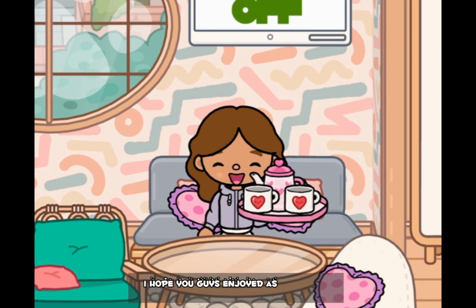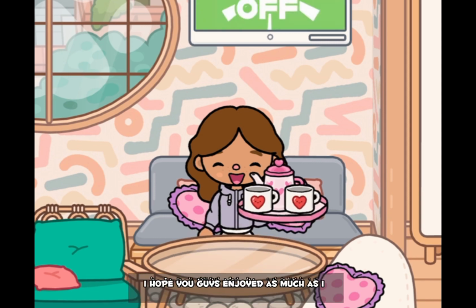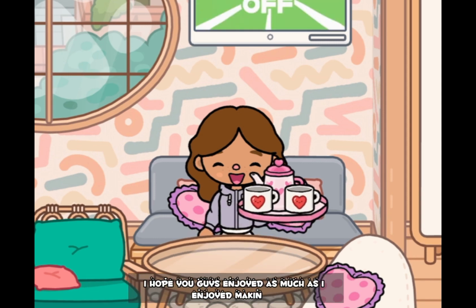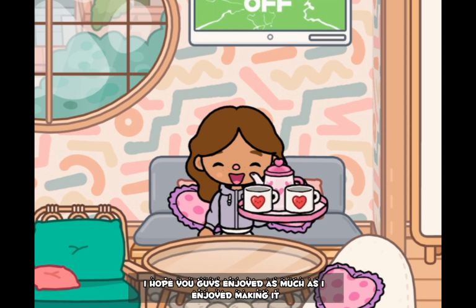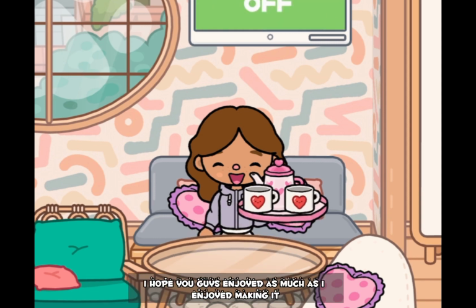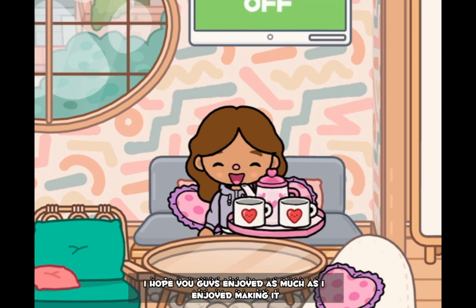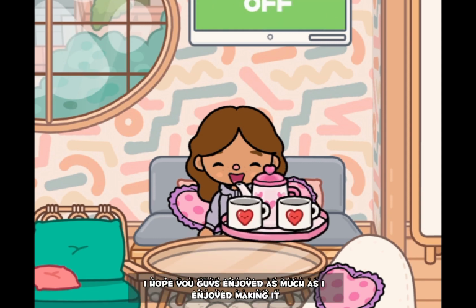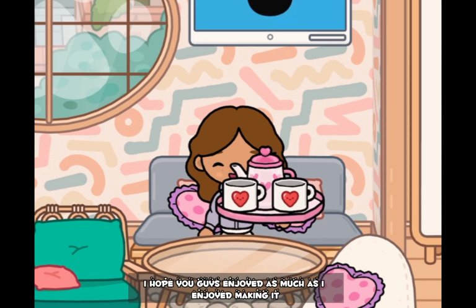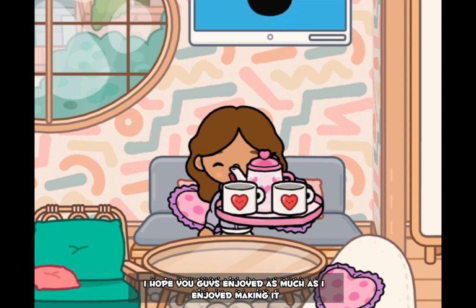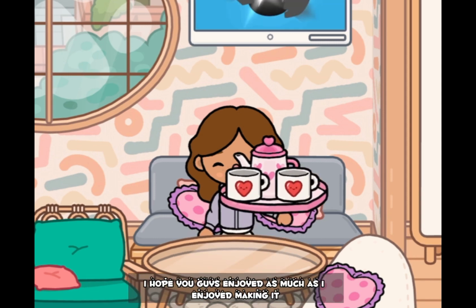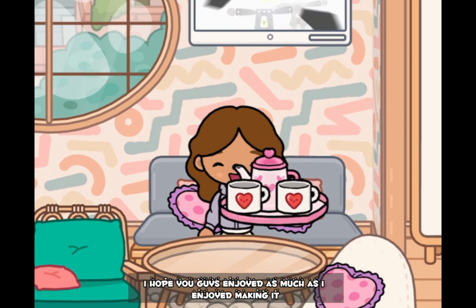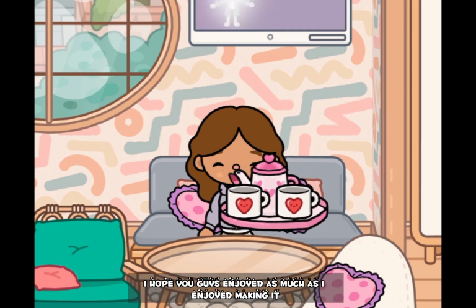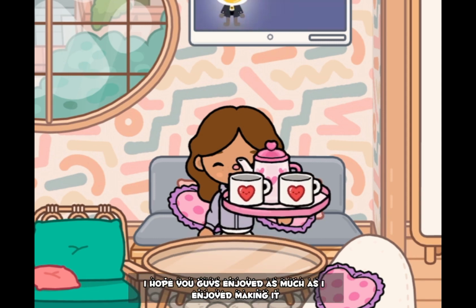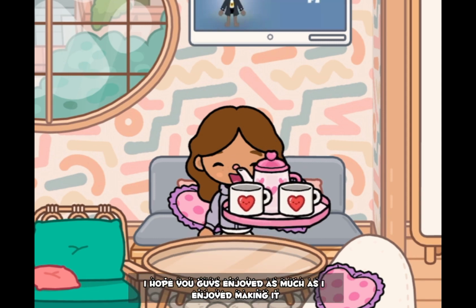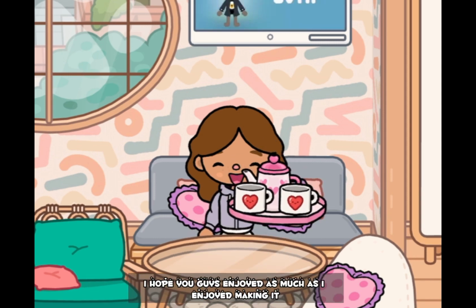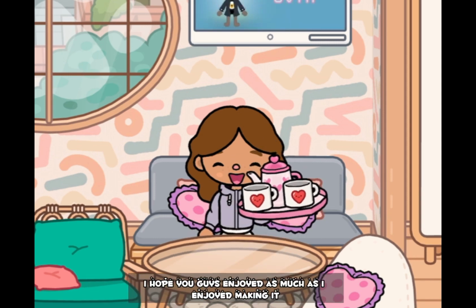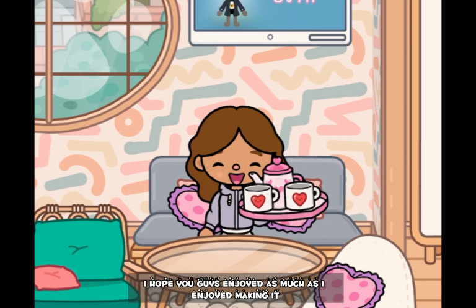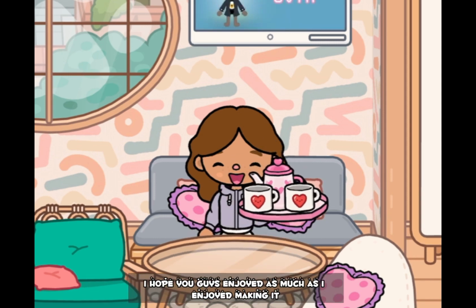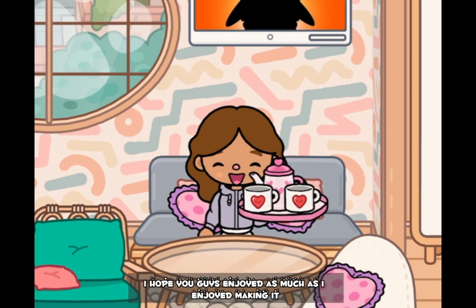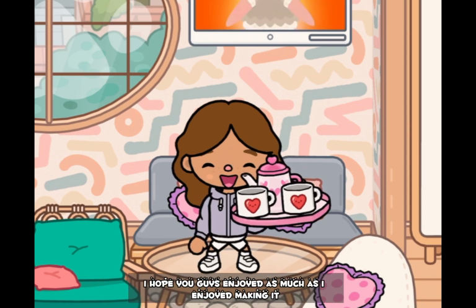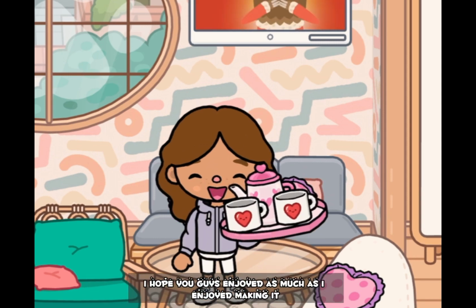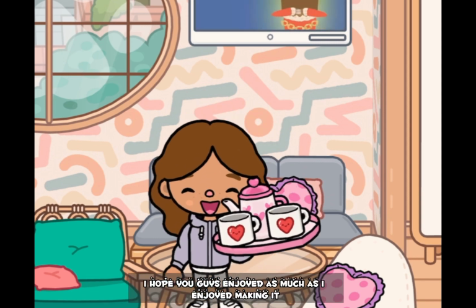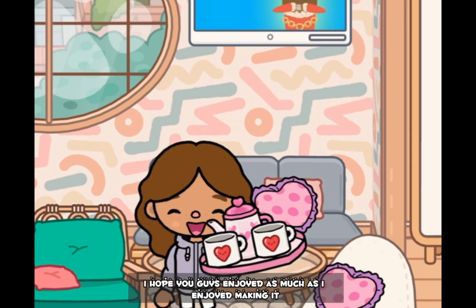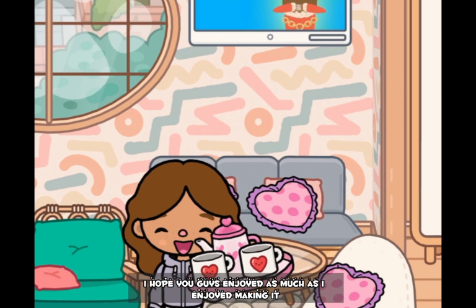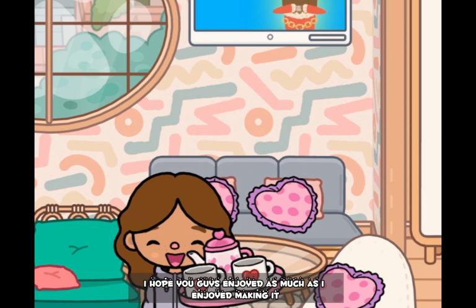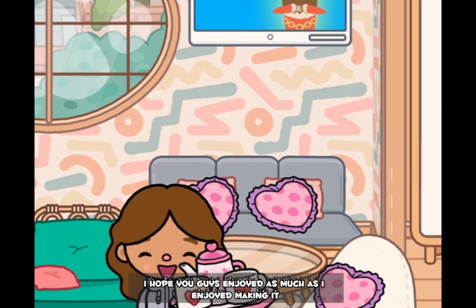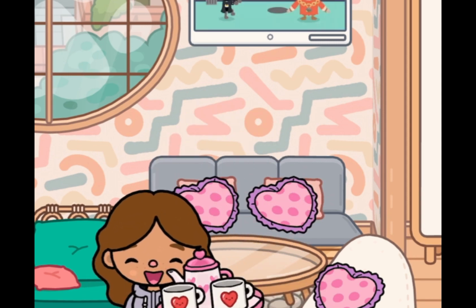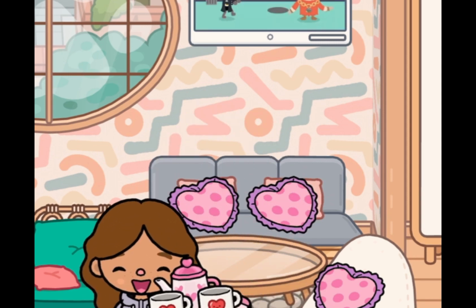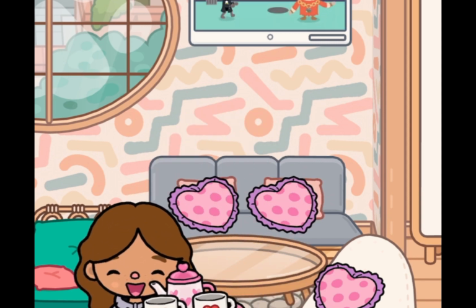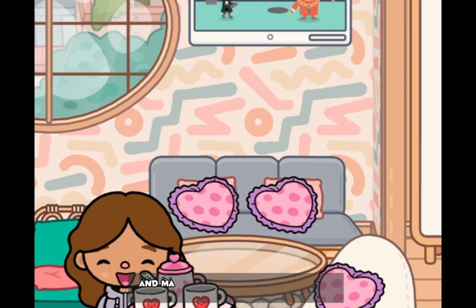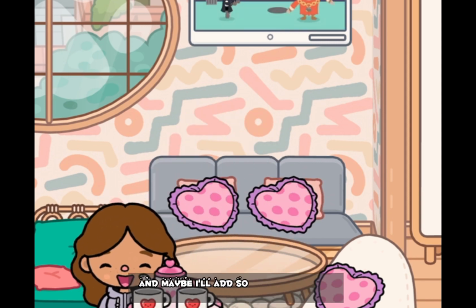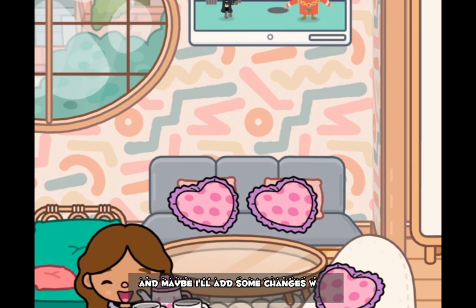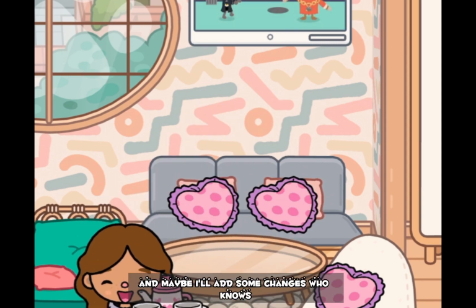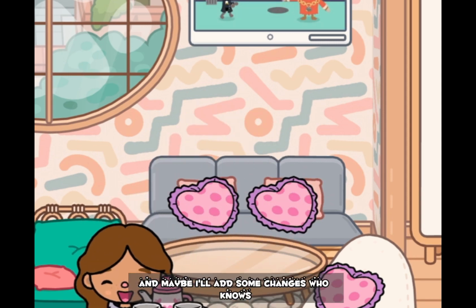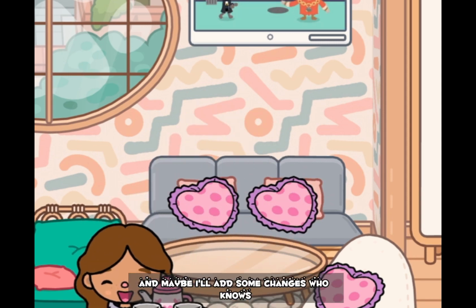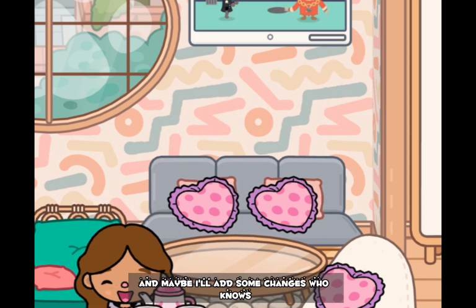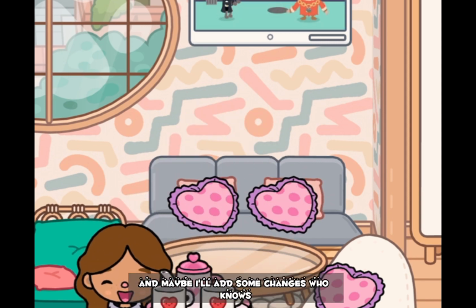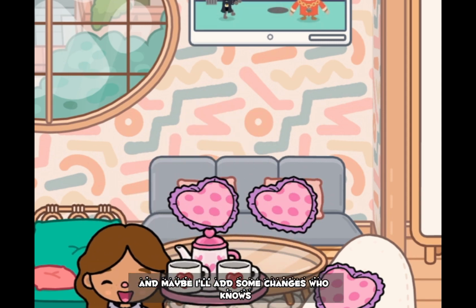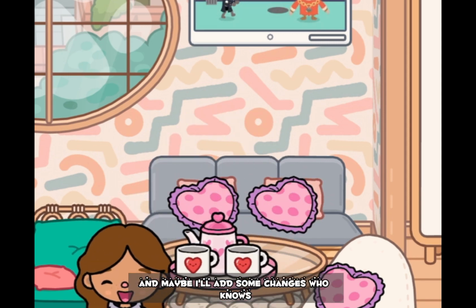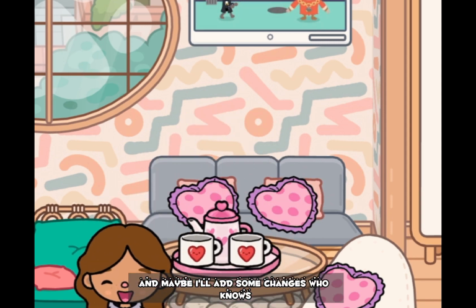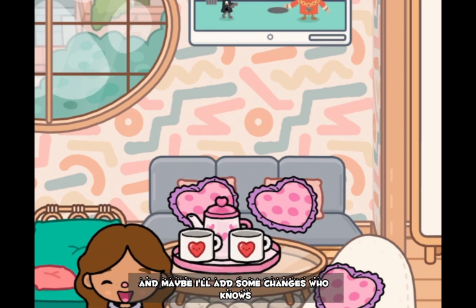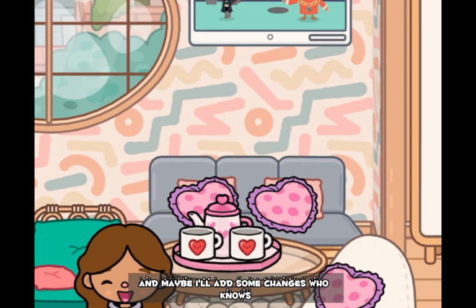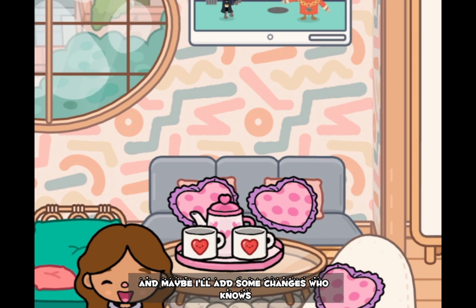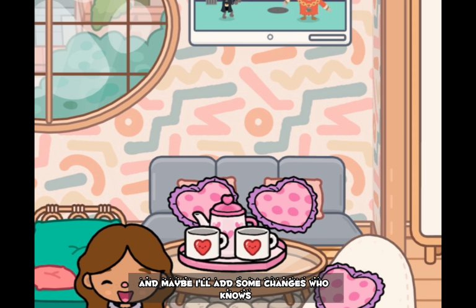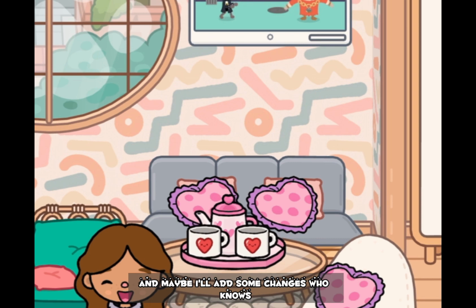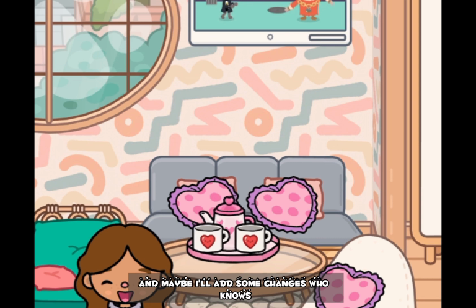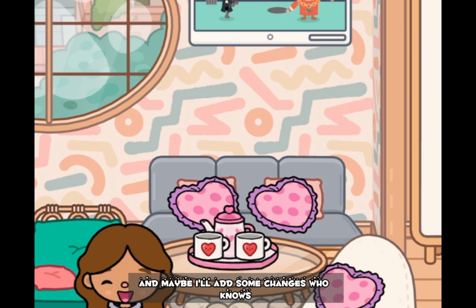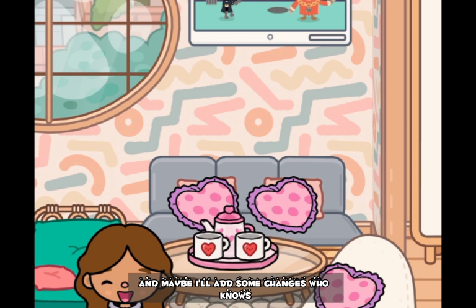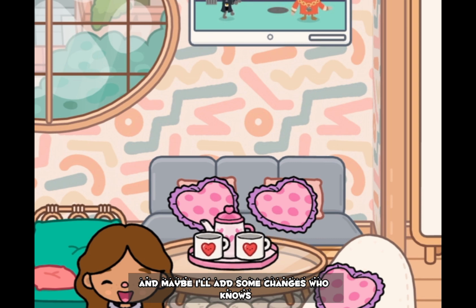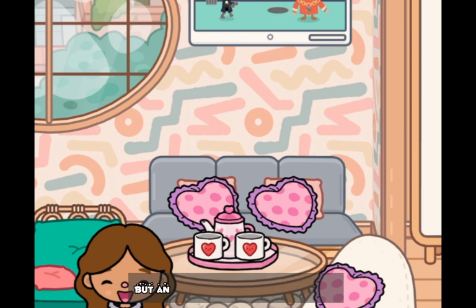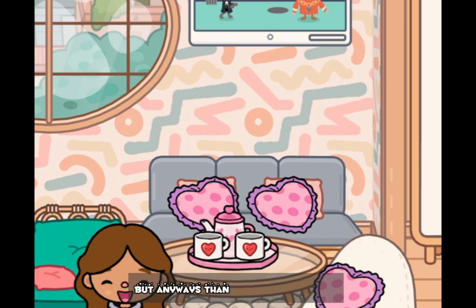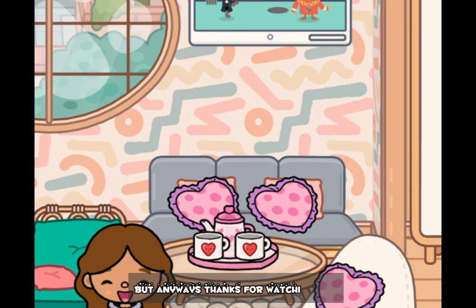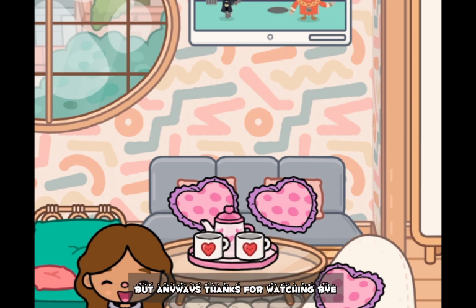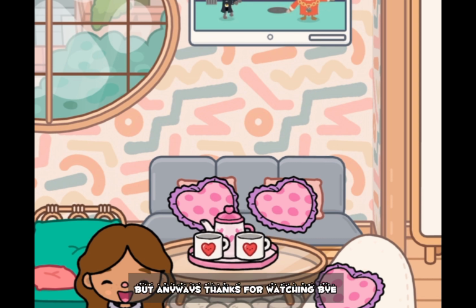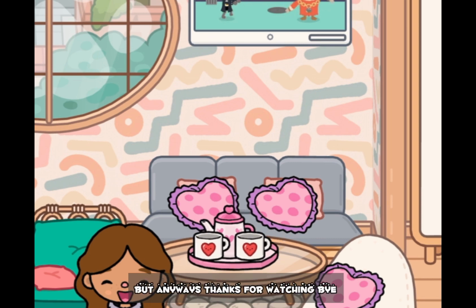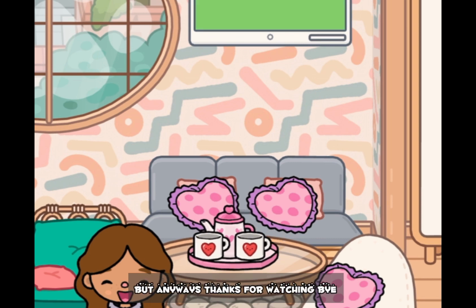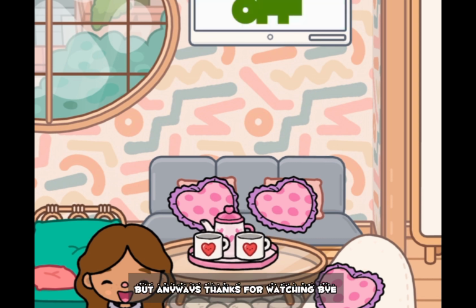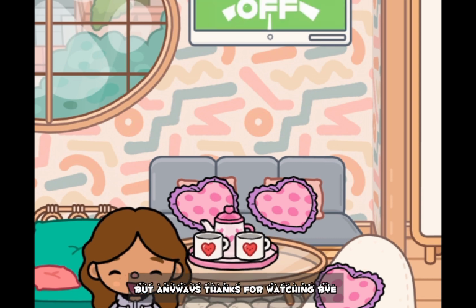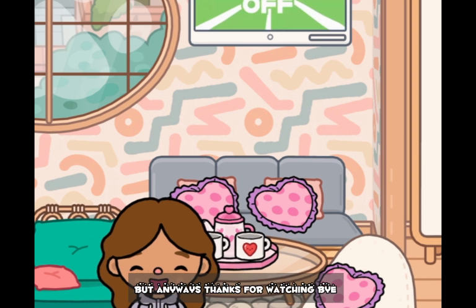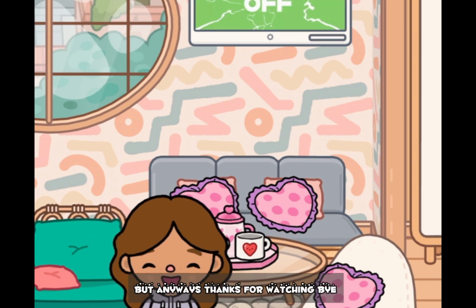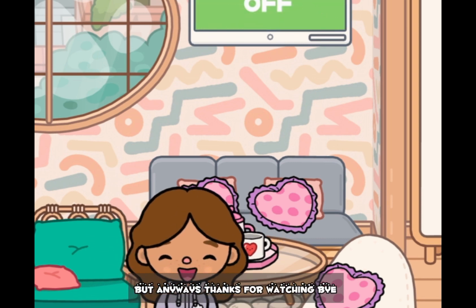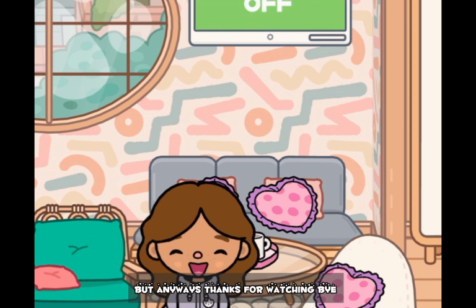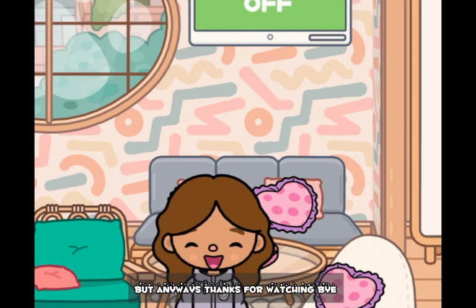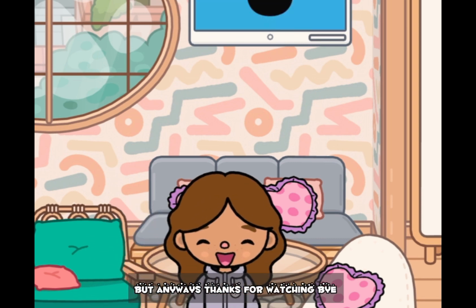I want to thank everyone so much for watching today's video. I hope you guys enjoyed it as much as I enjoyed making it, and maybe I'll add some changes — who knows. Anyways, thanks for watching, bye!